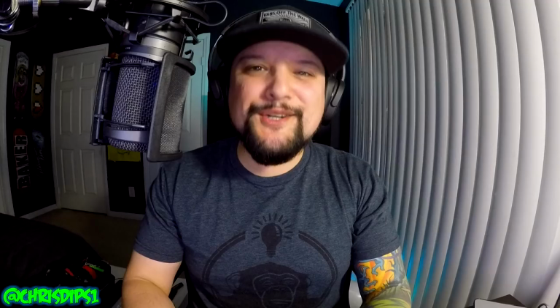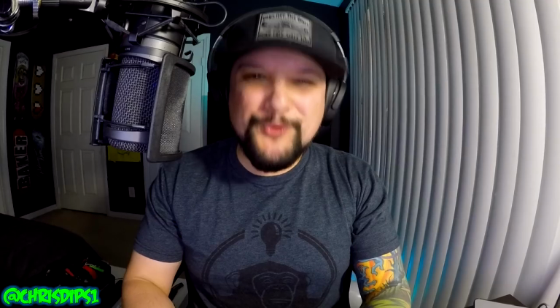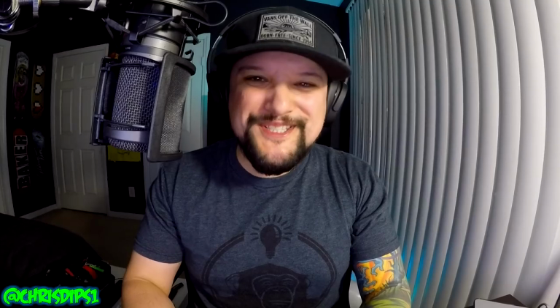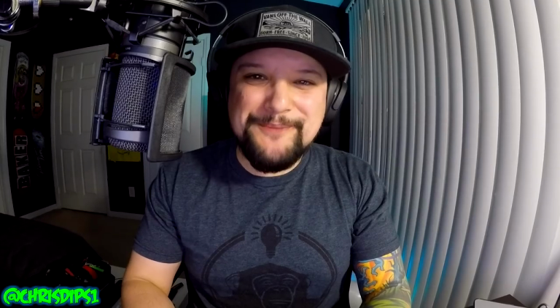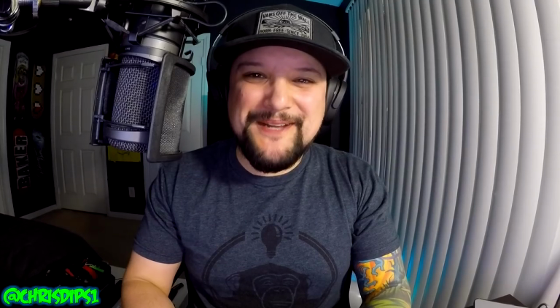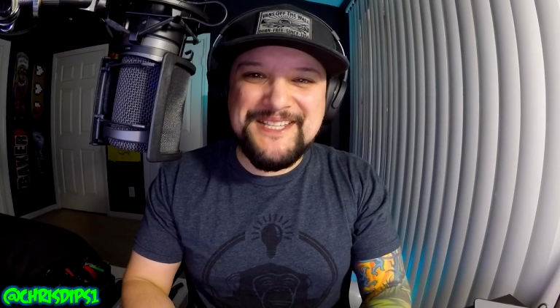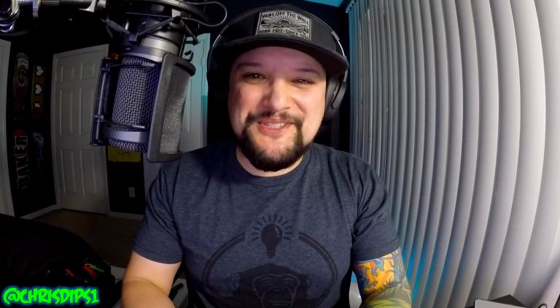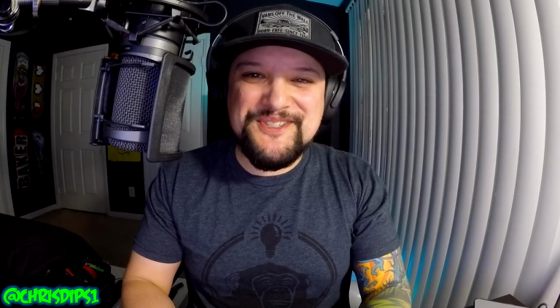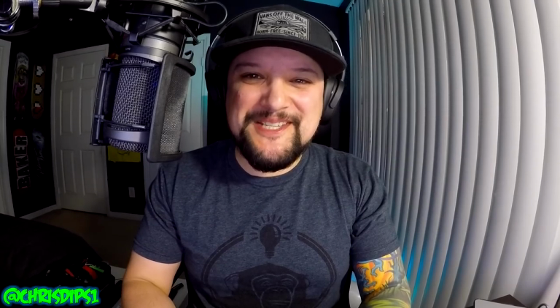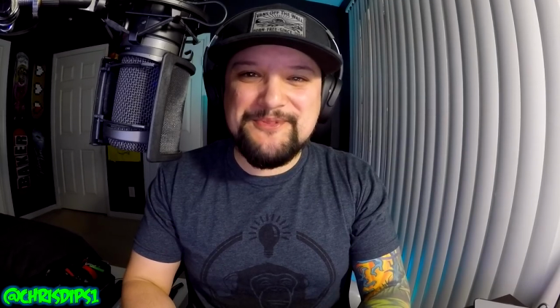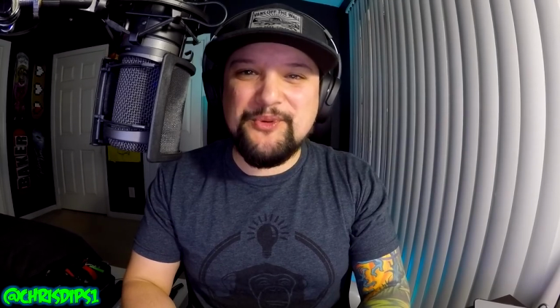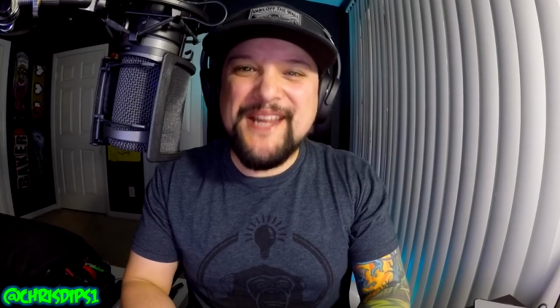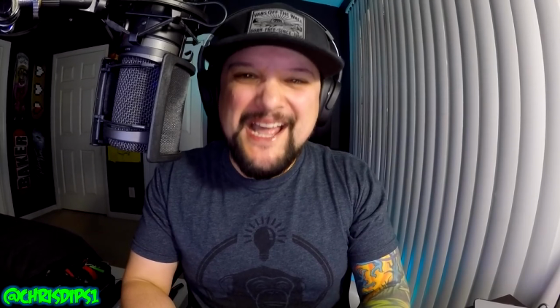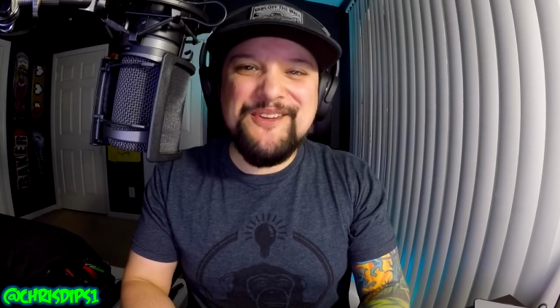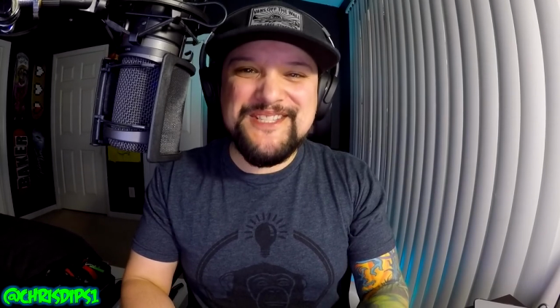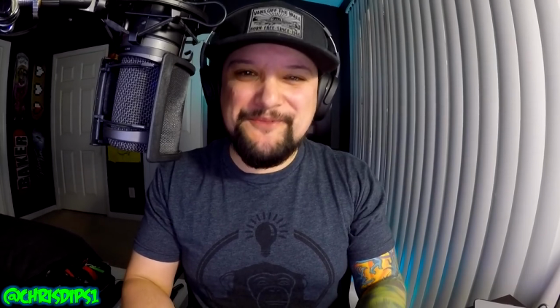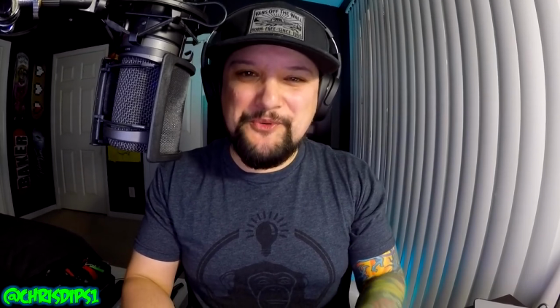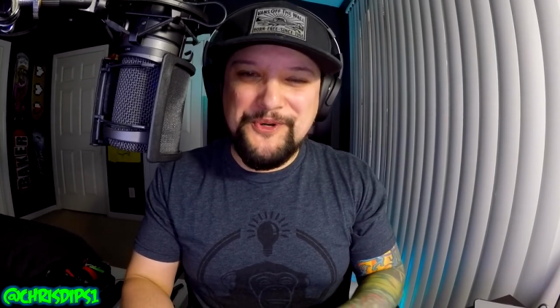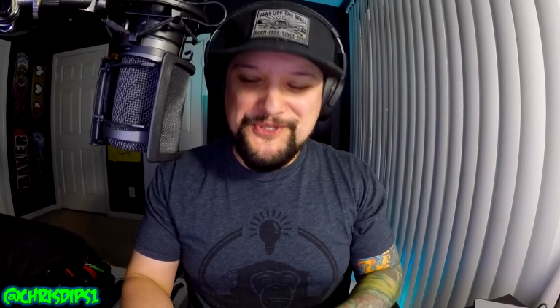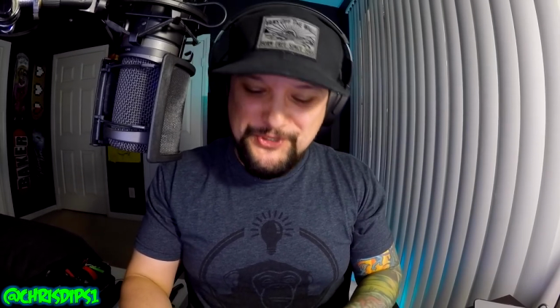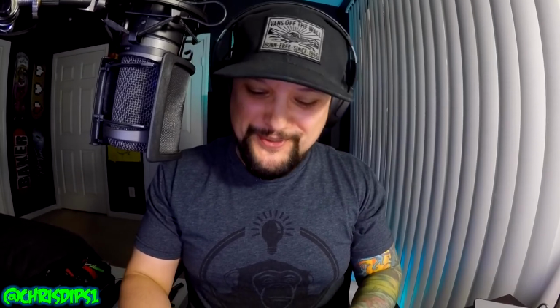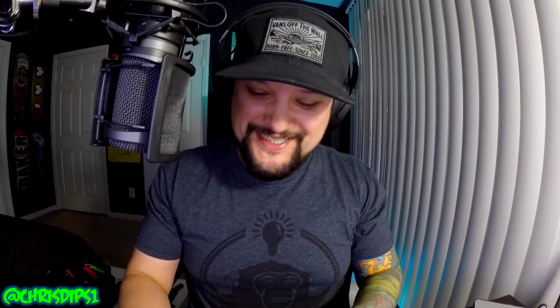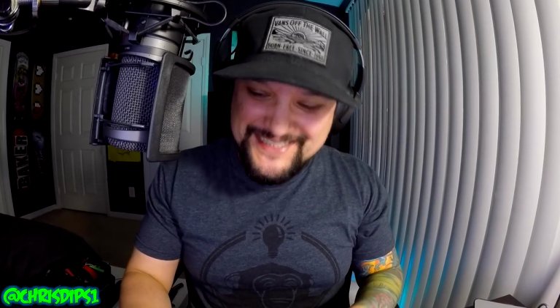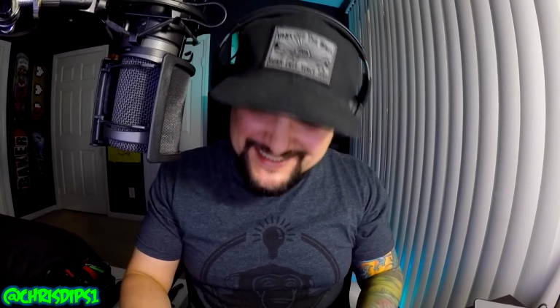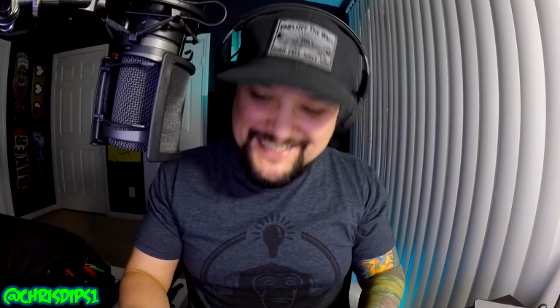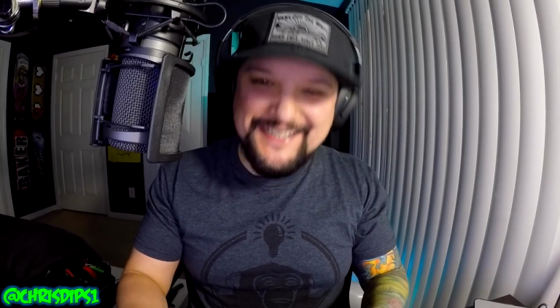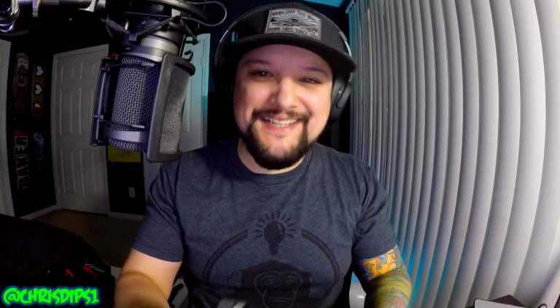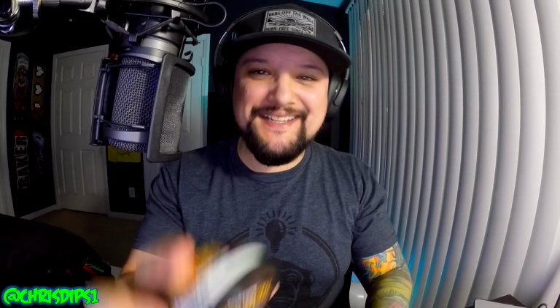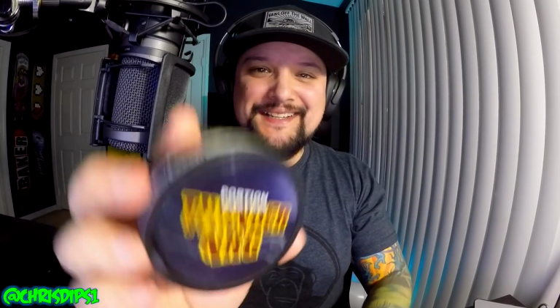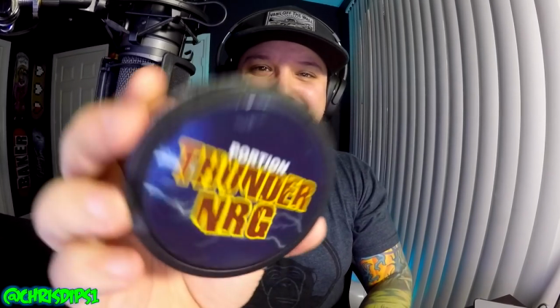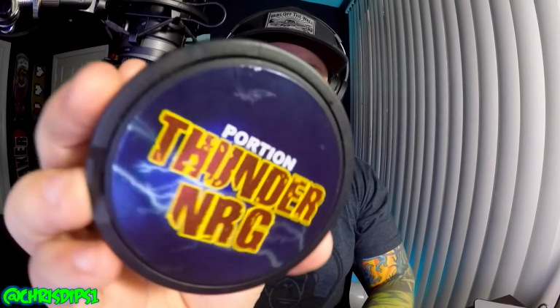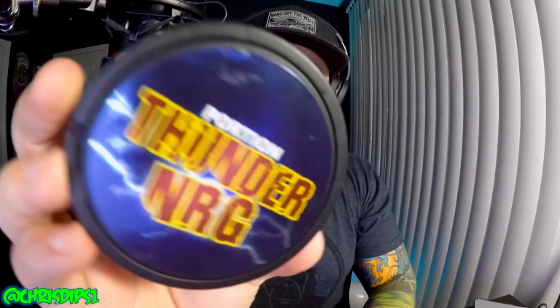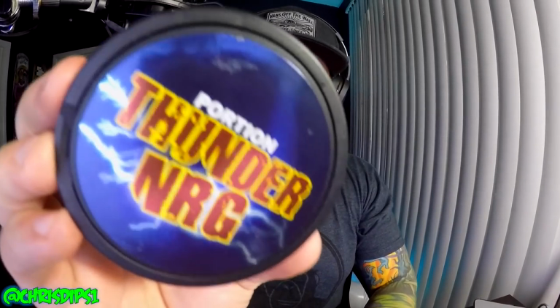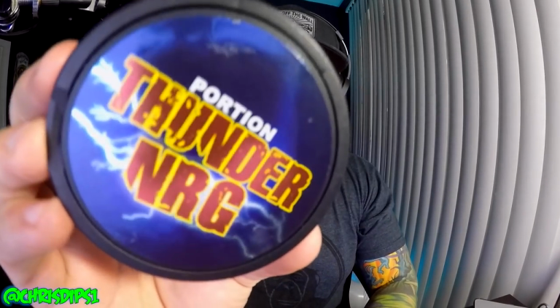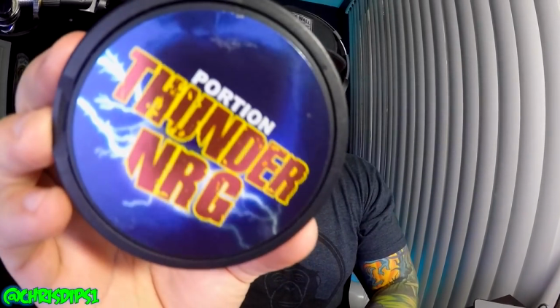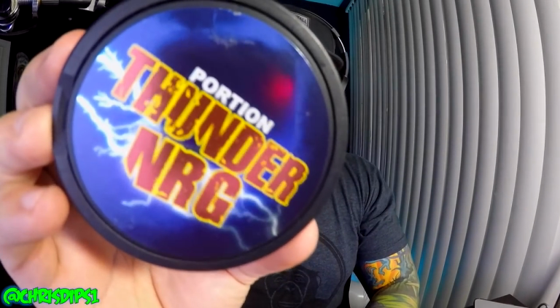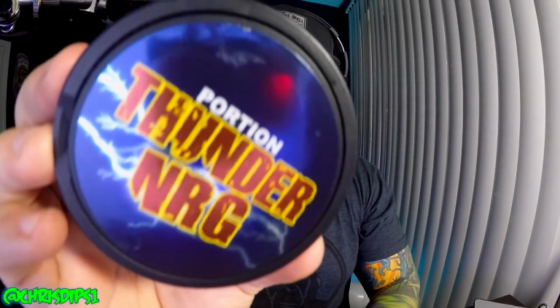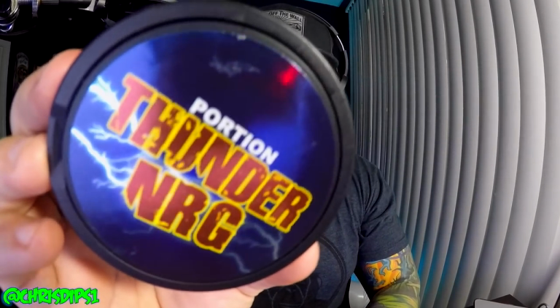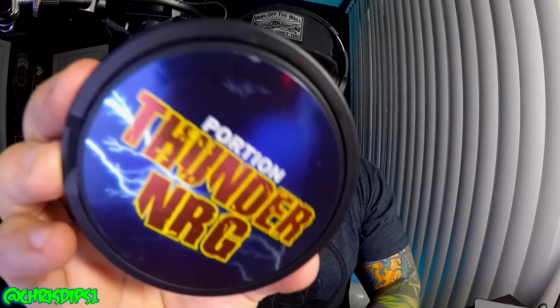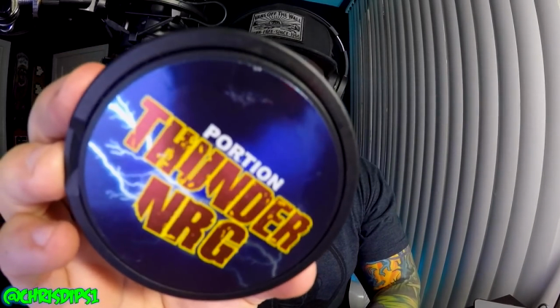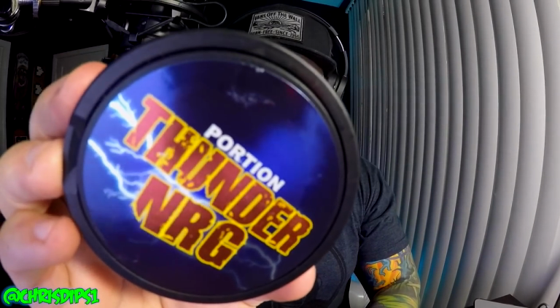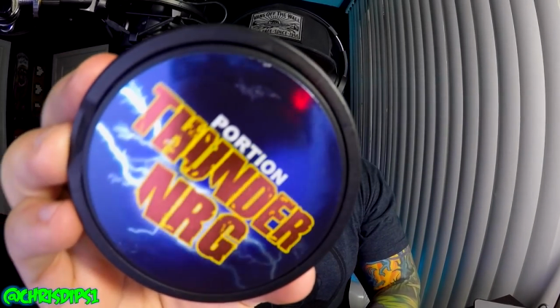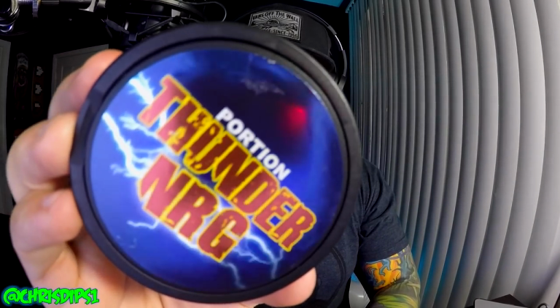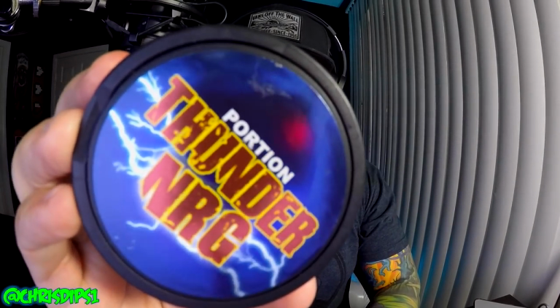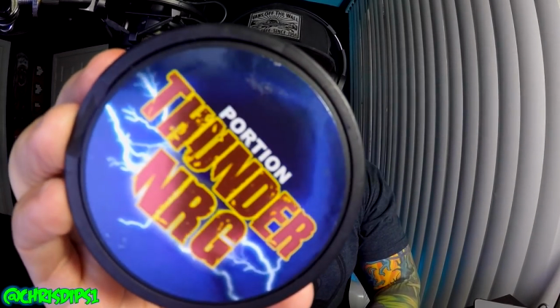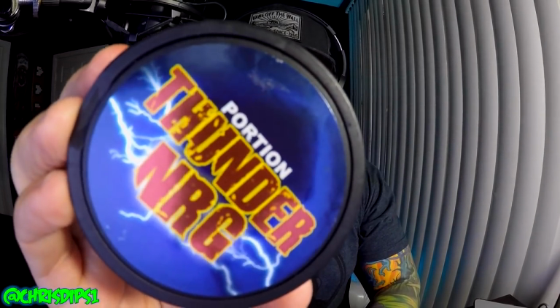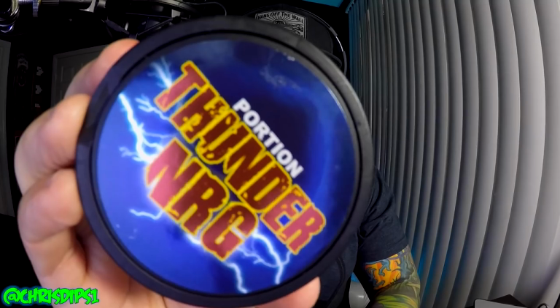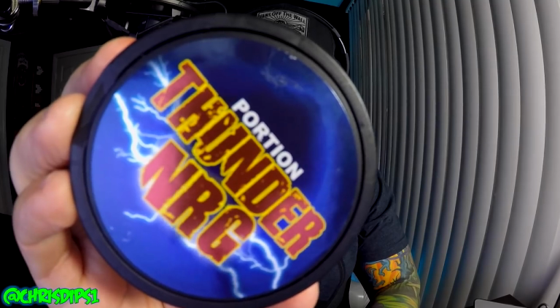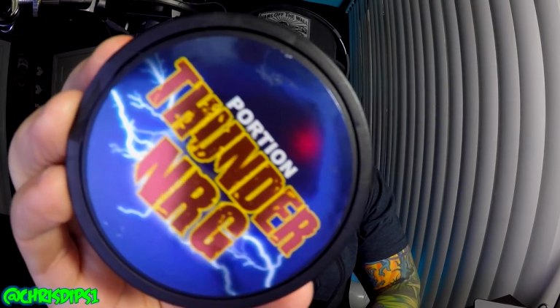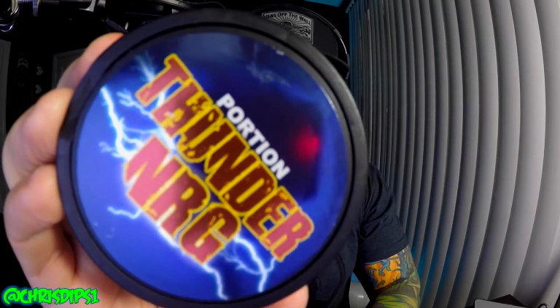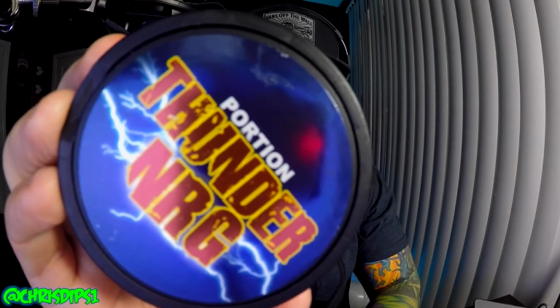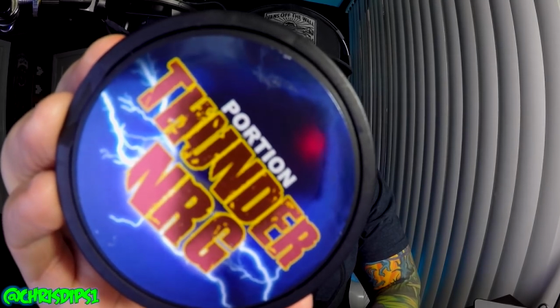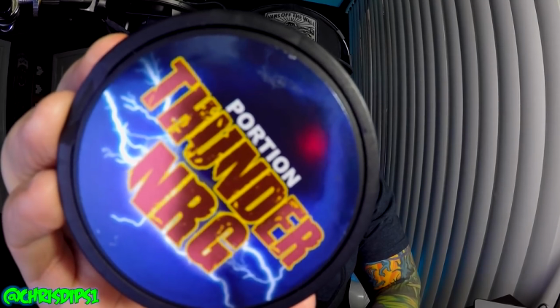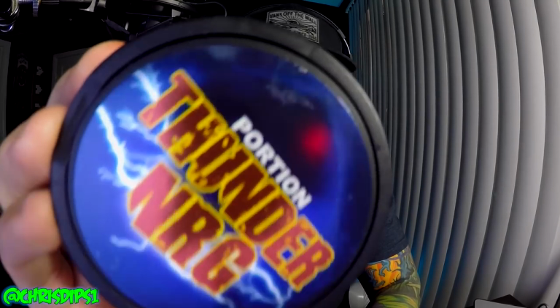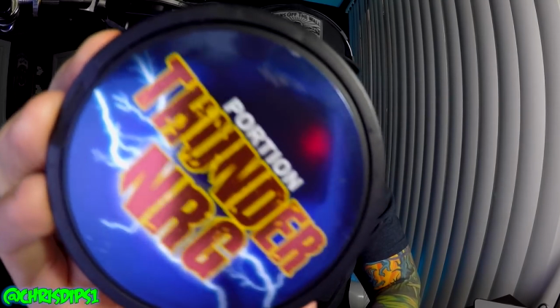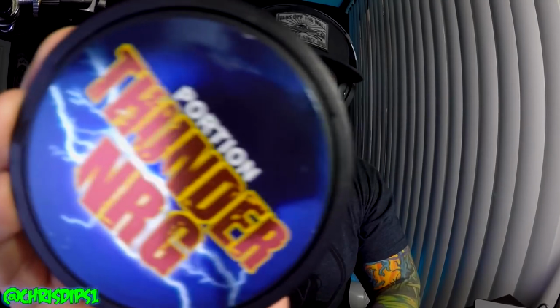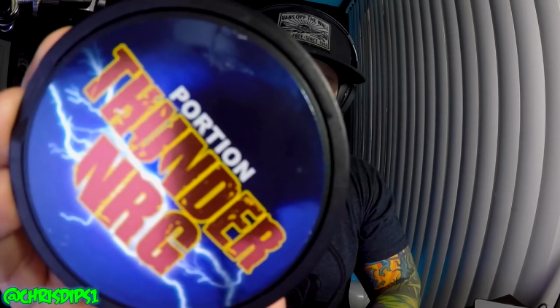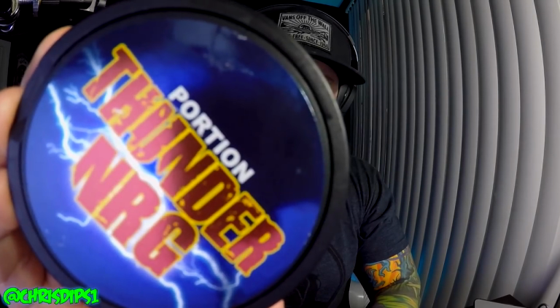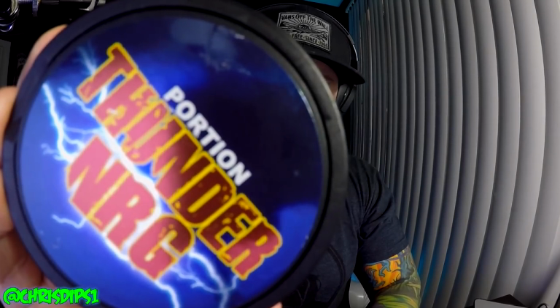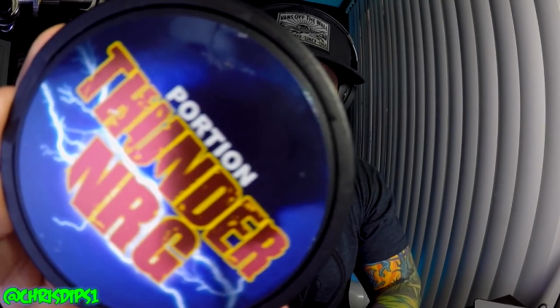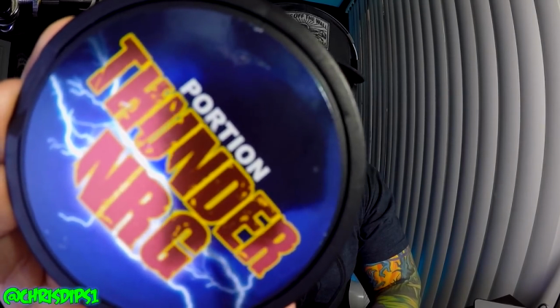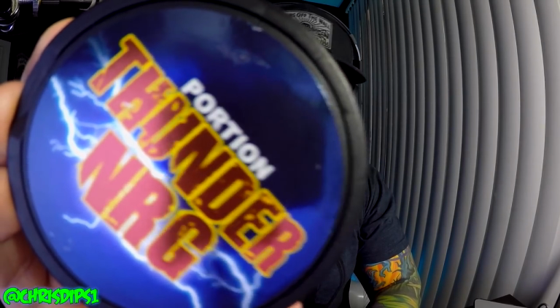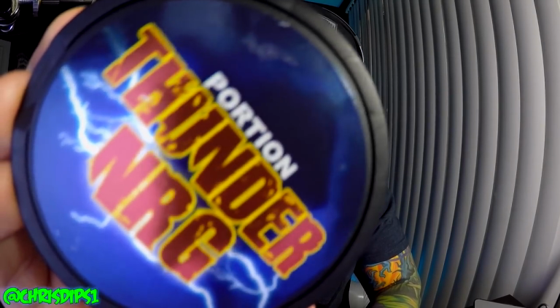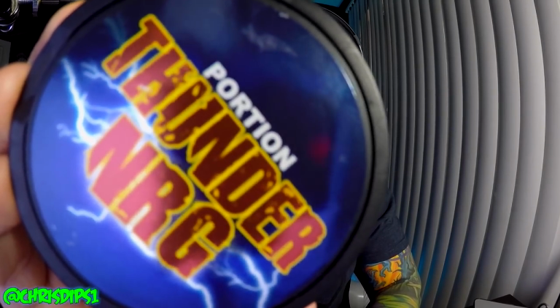What's up guys, ChrisTips1. How's everyone doing? Today, look at this — Thunder NRG, or basically Energy.